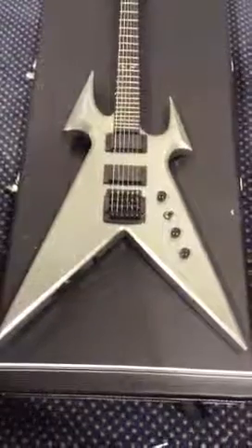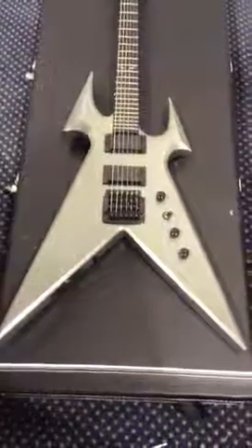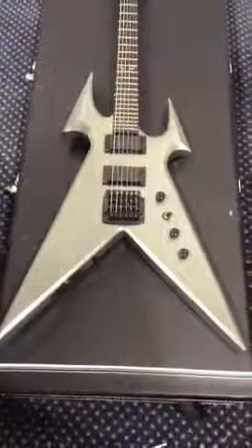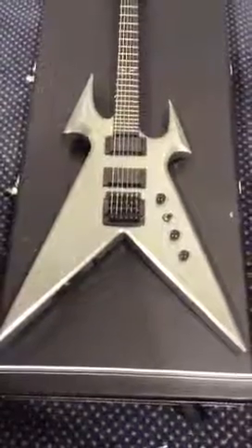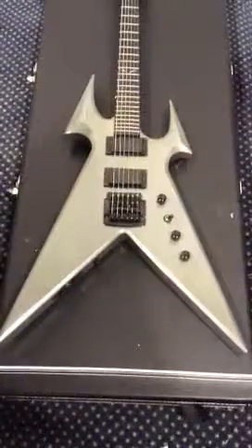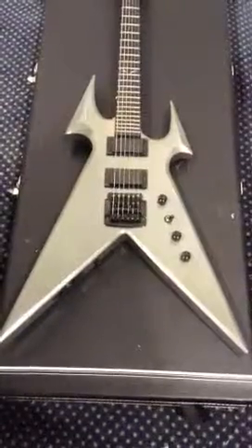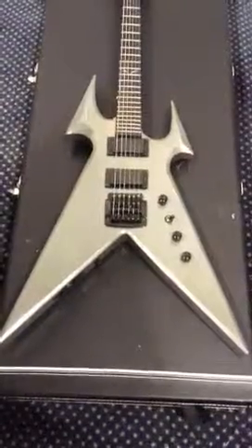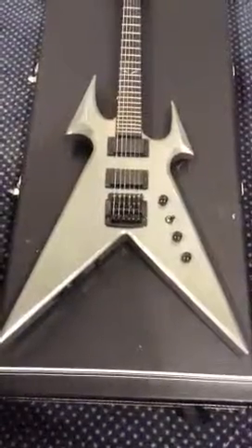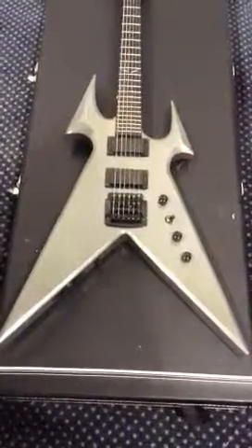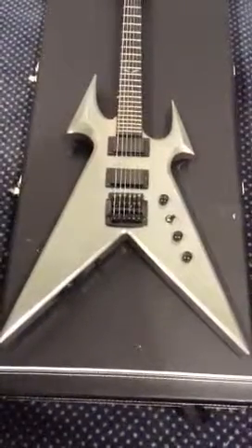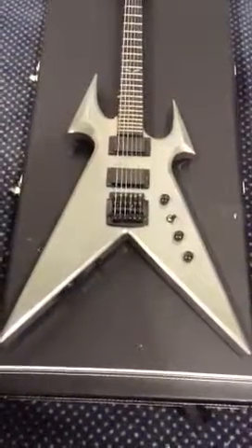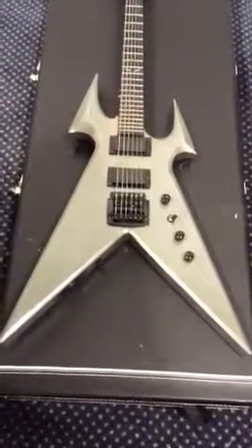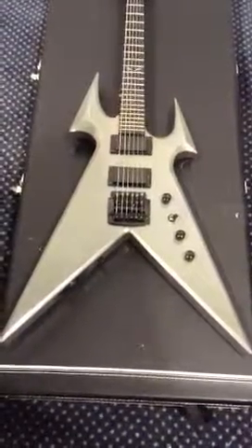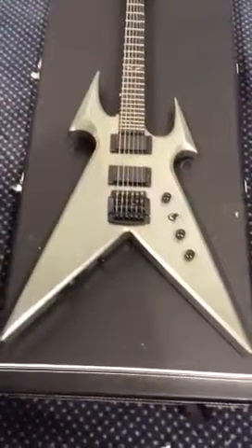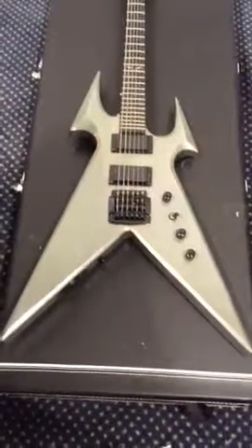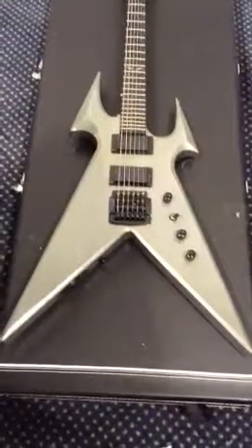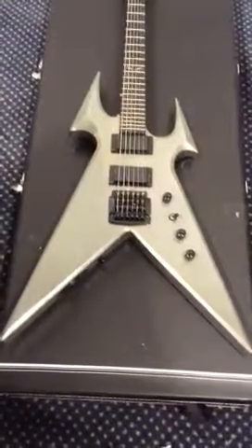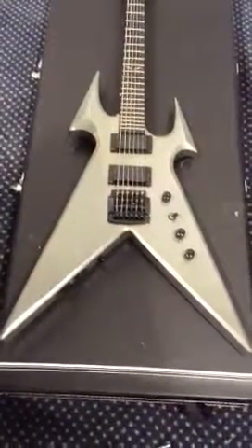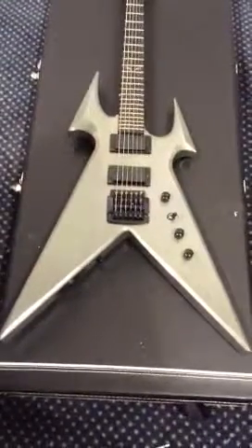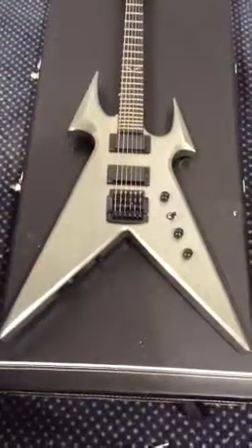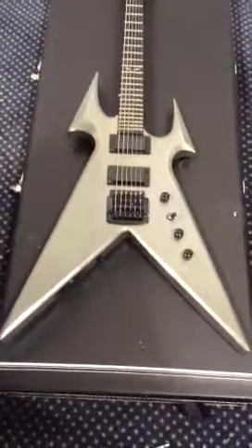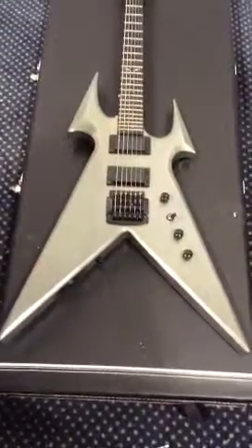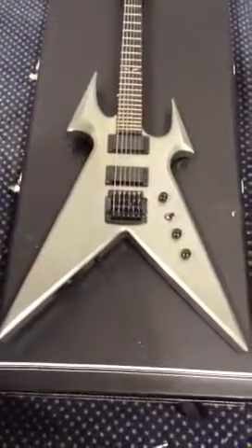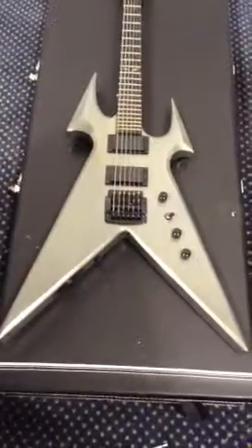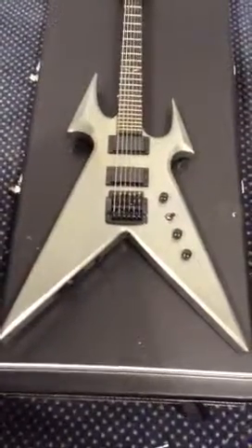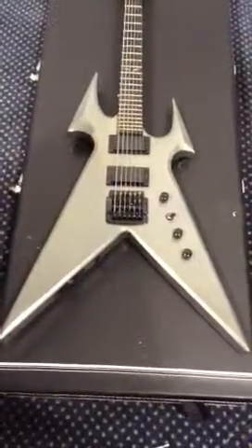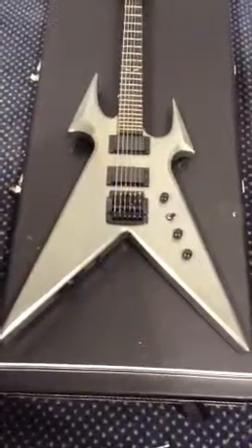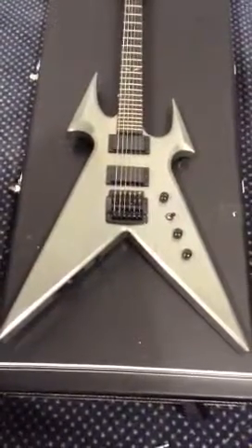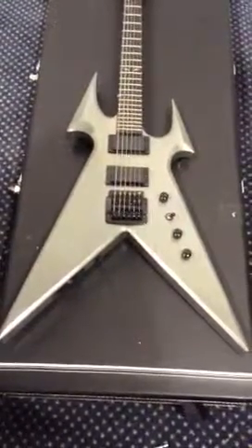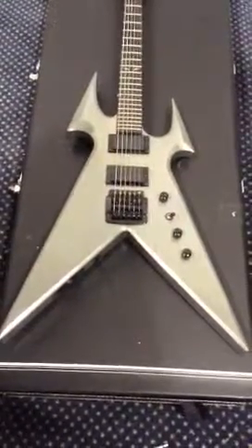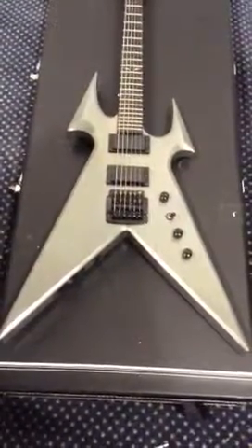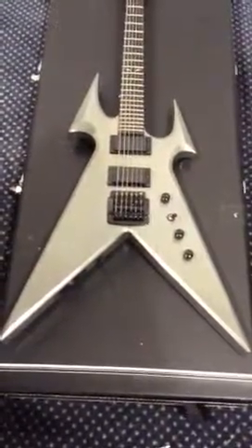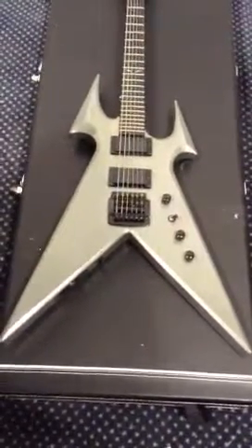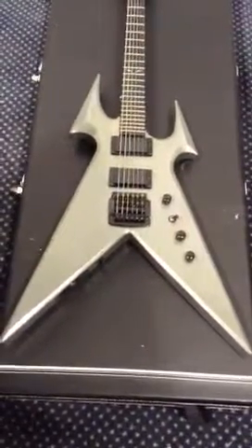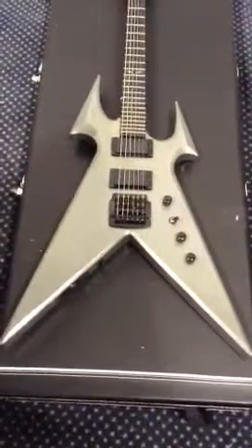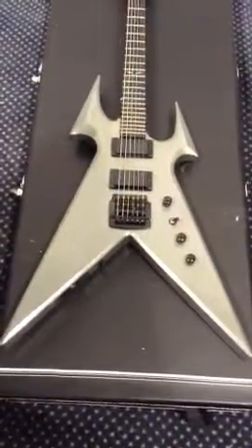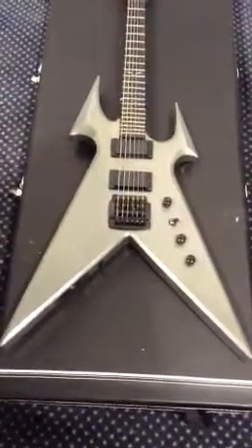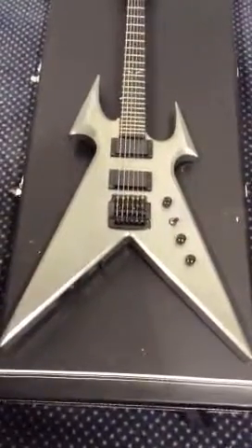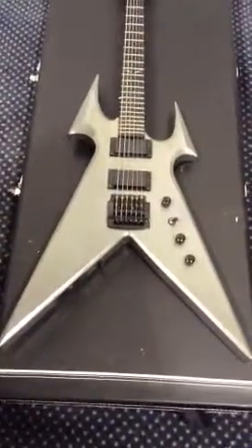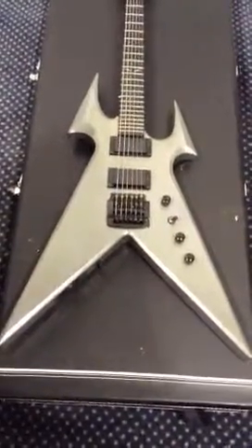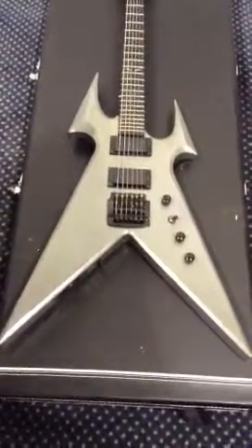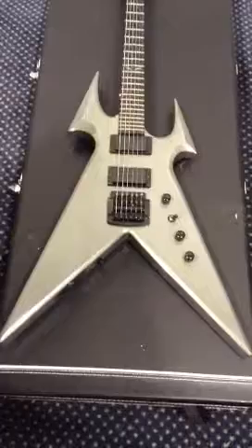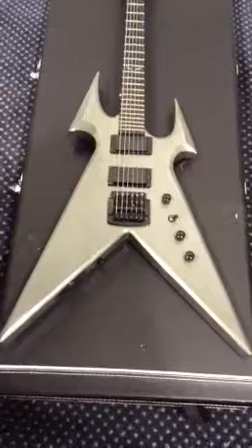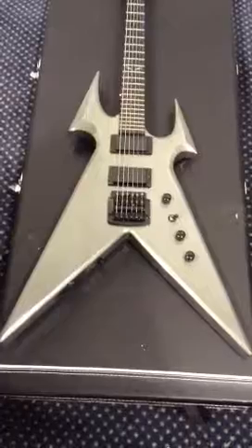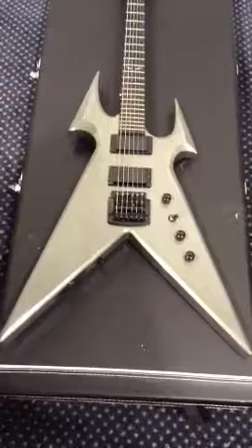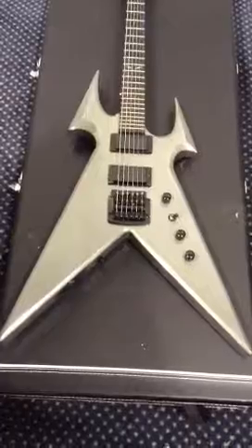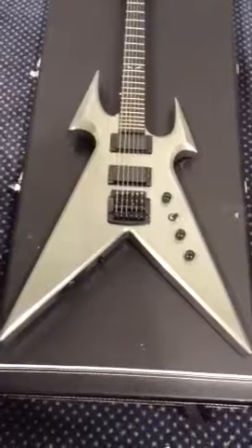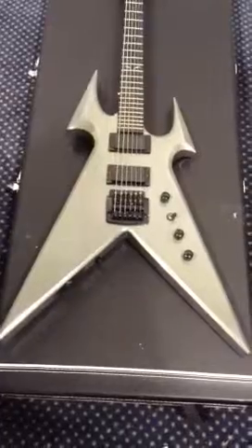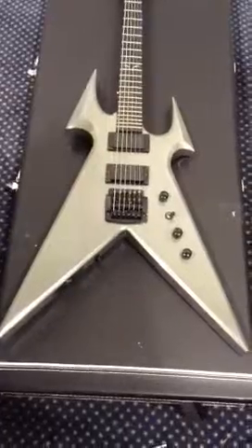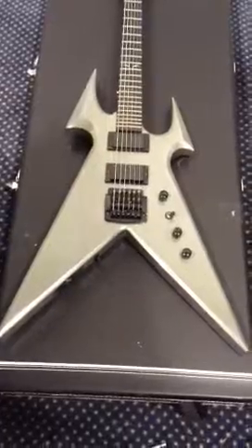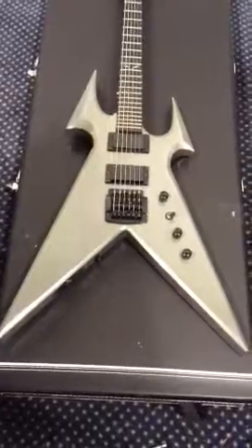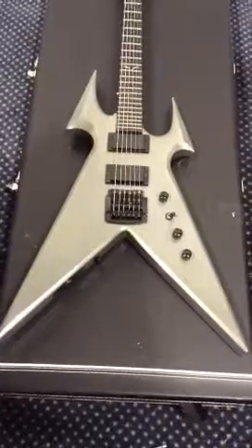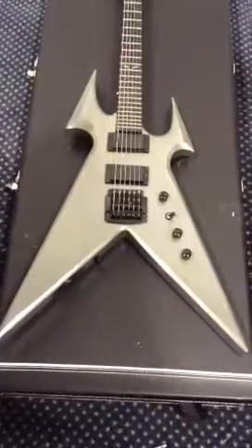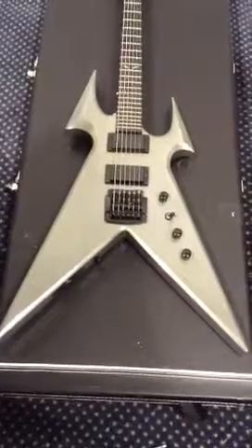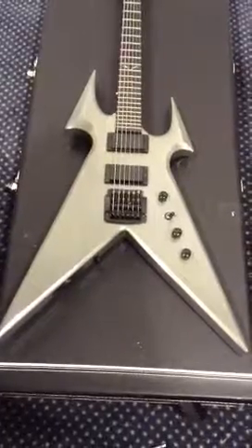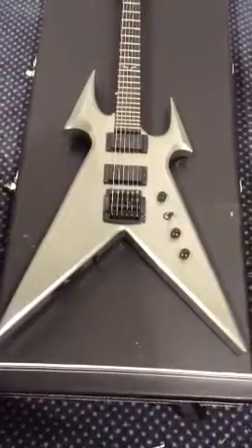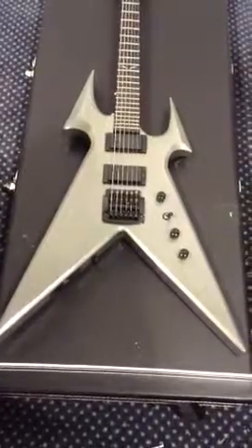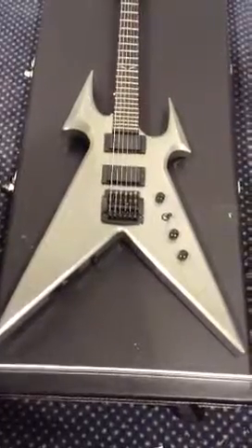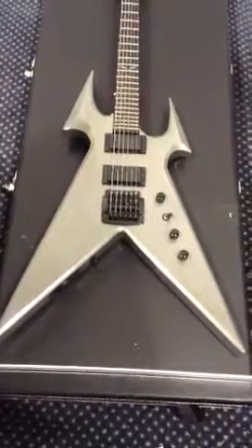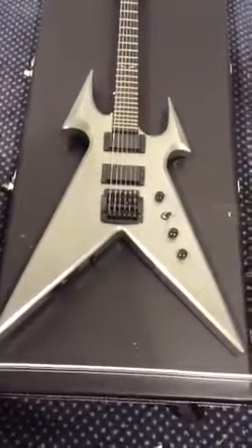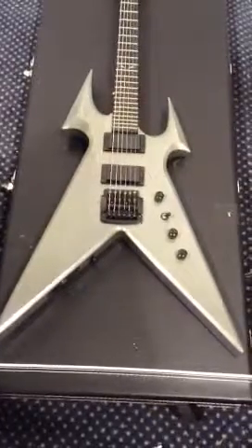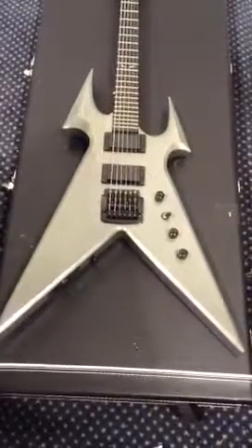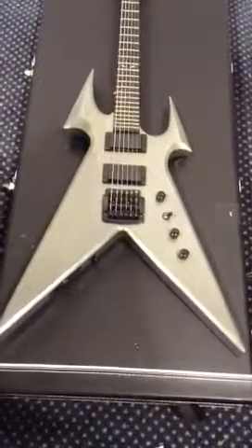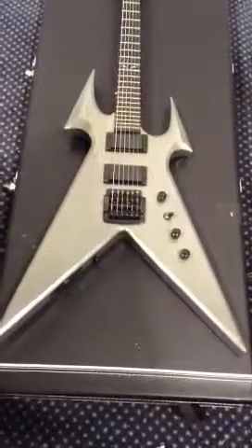This is my Kerry King Signature Series Beast V. This is the neck-through model, and it's in gunmetal gray.